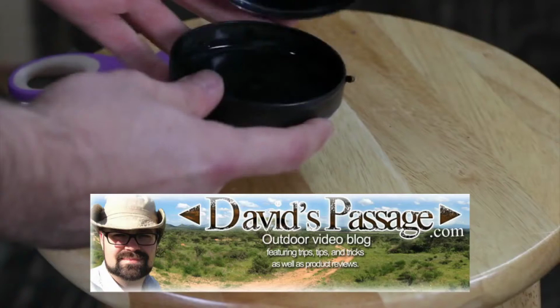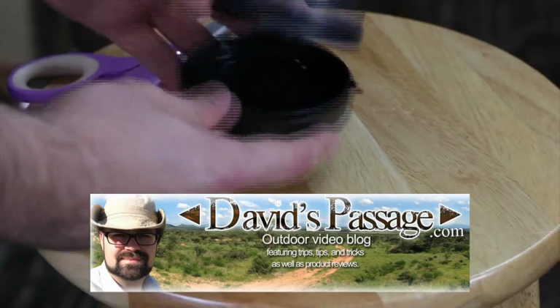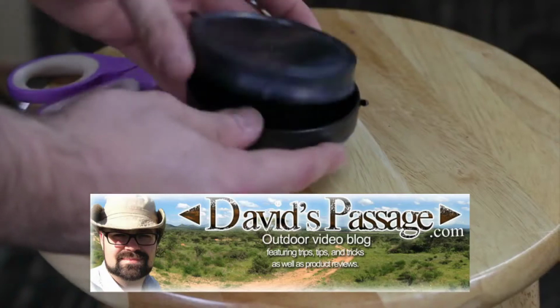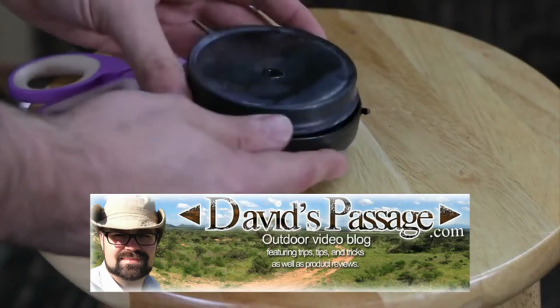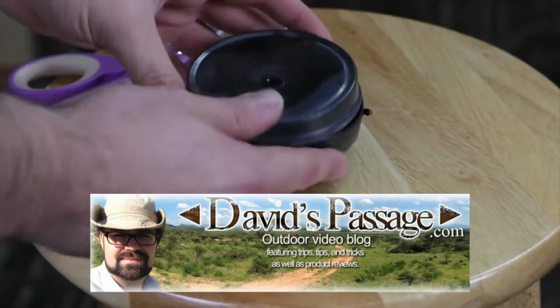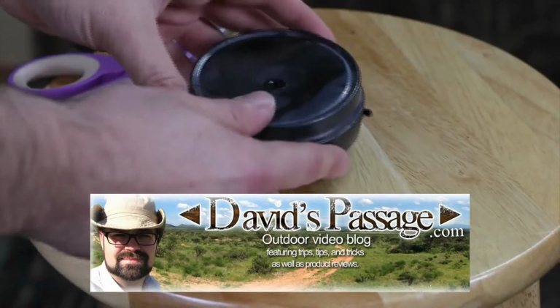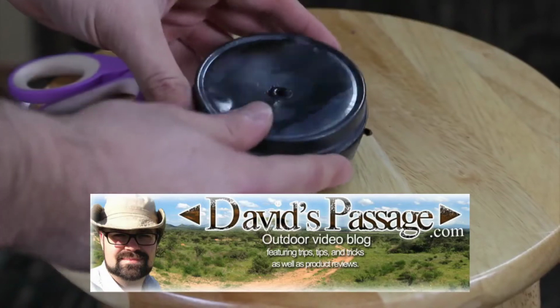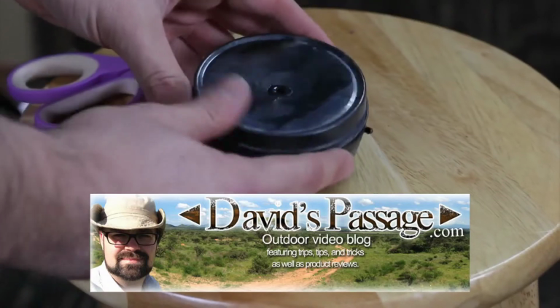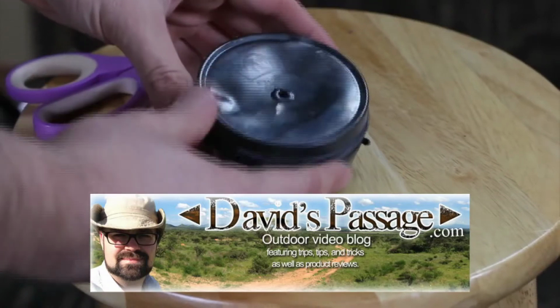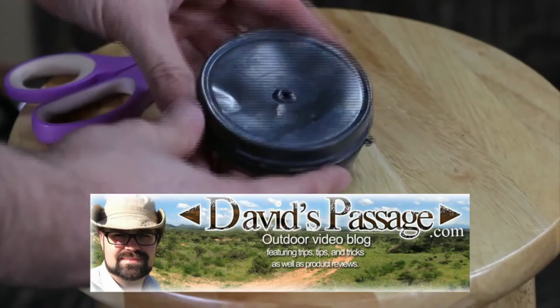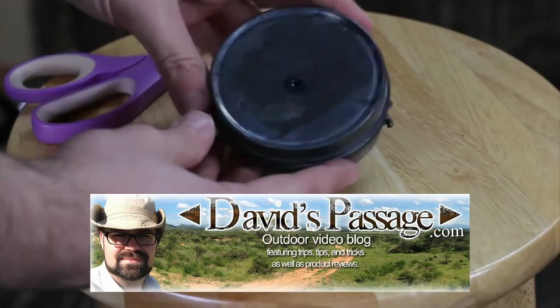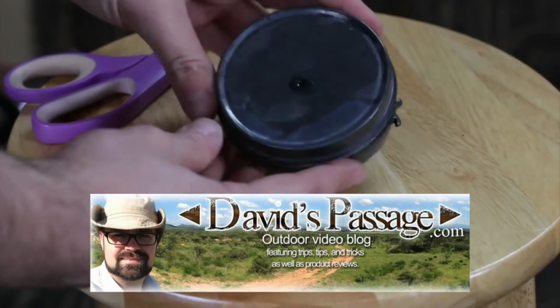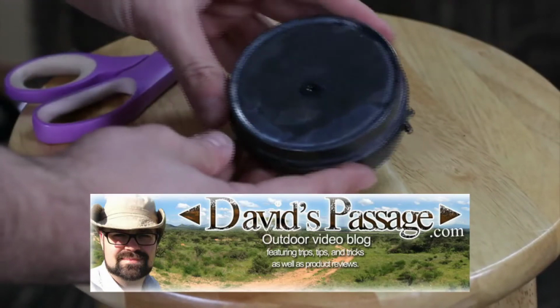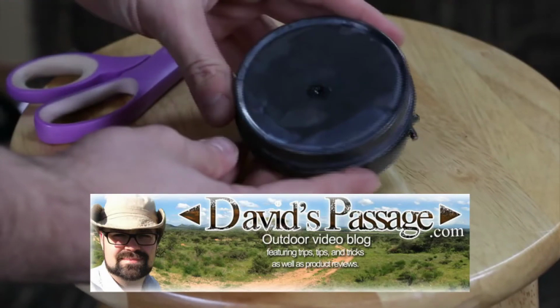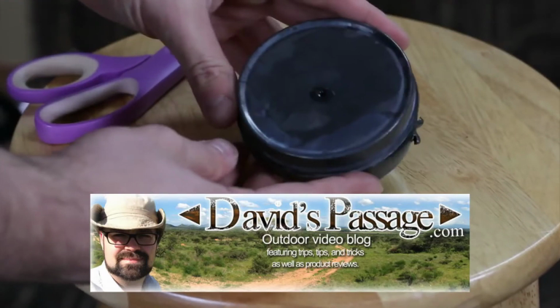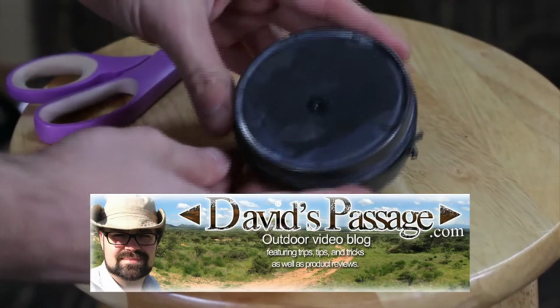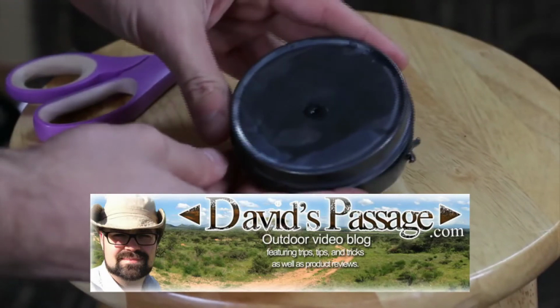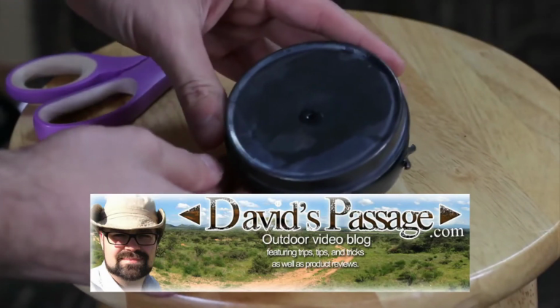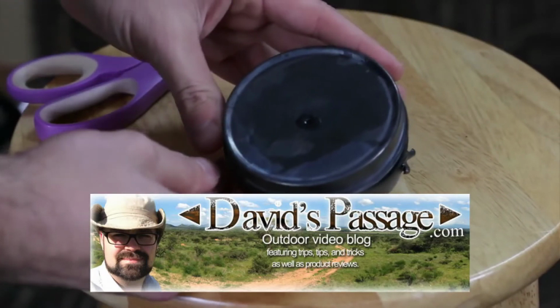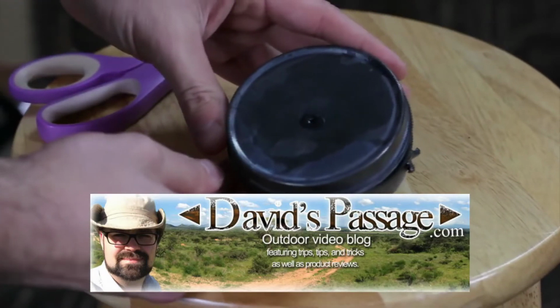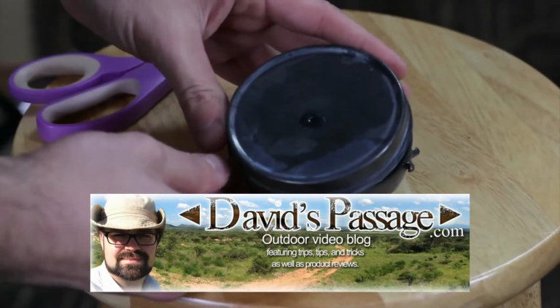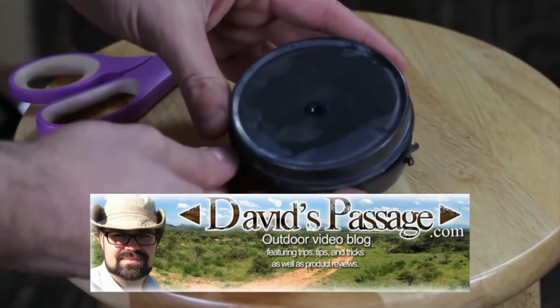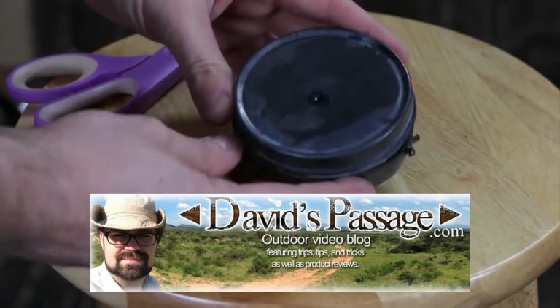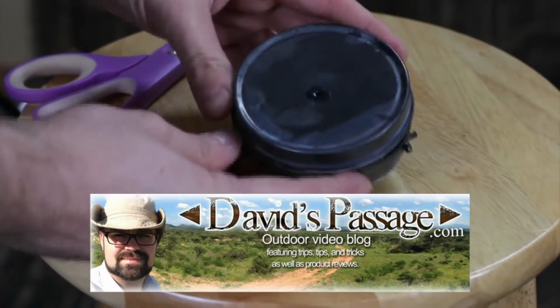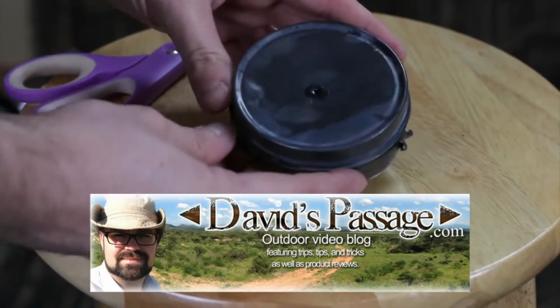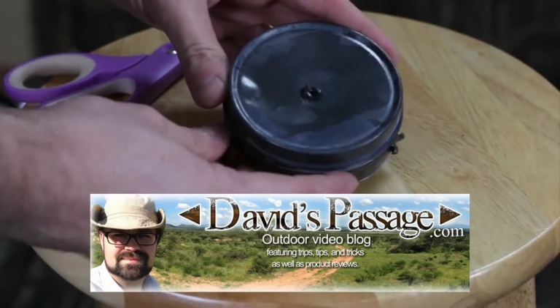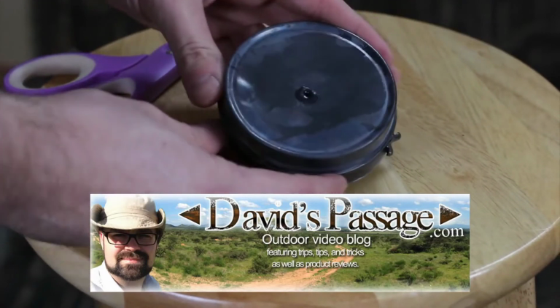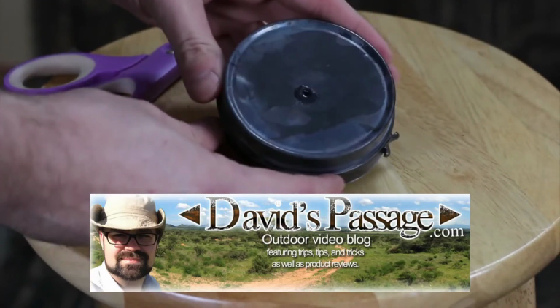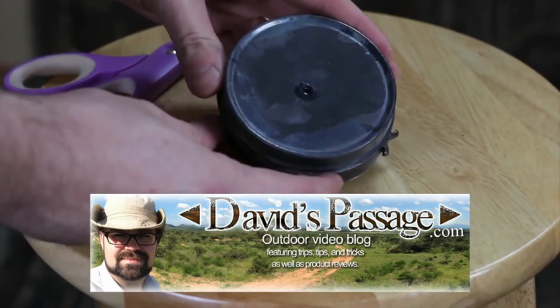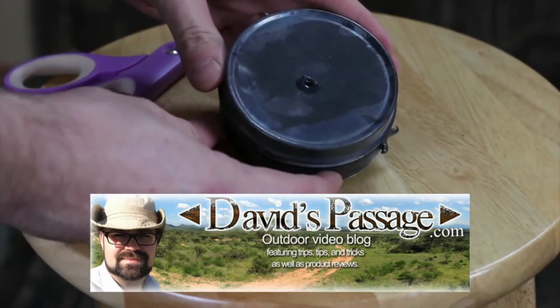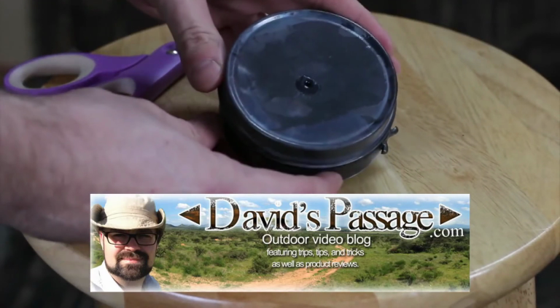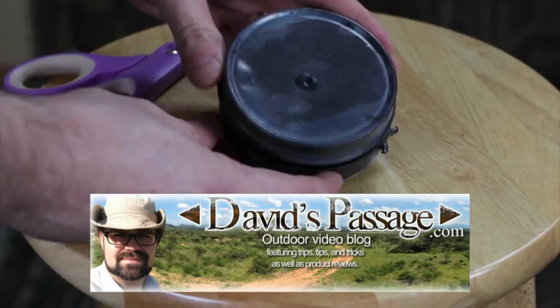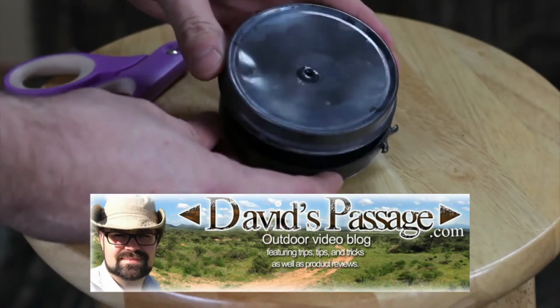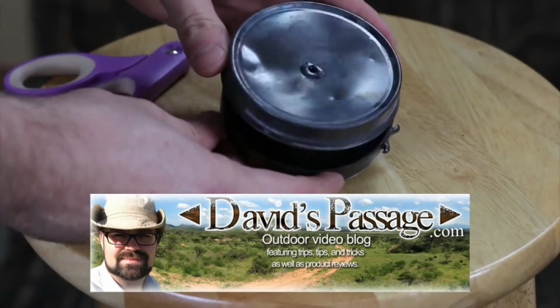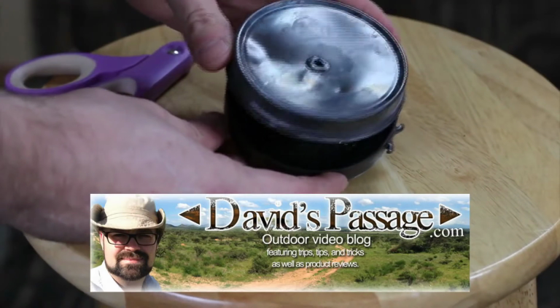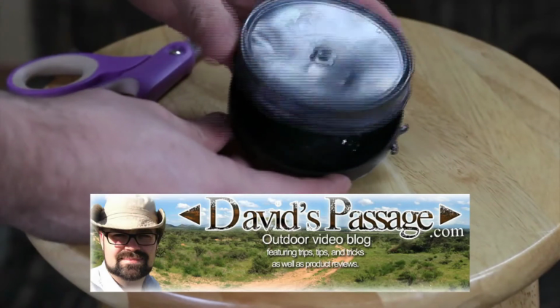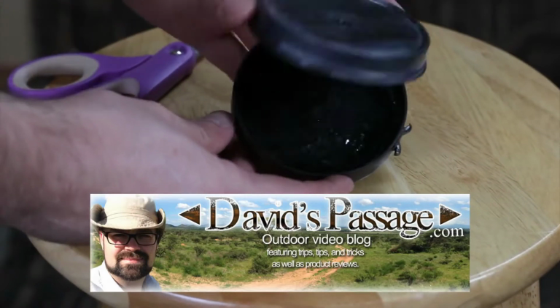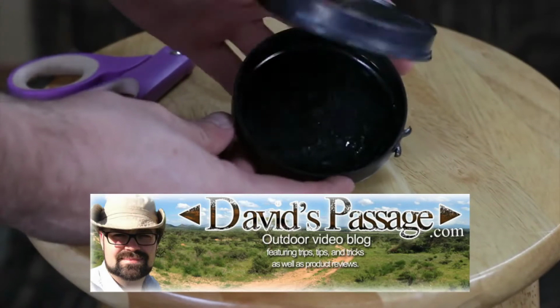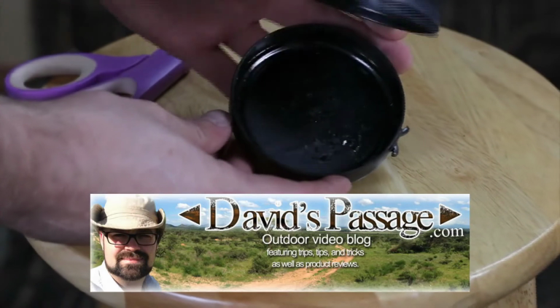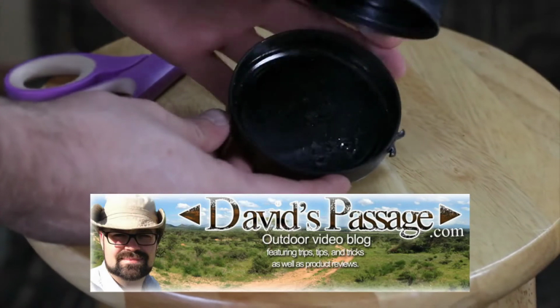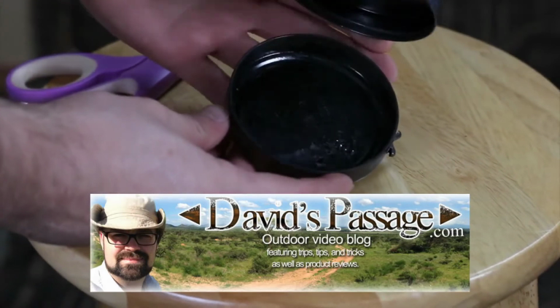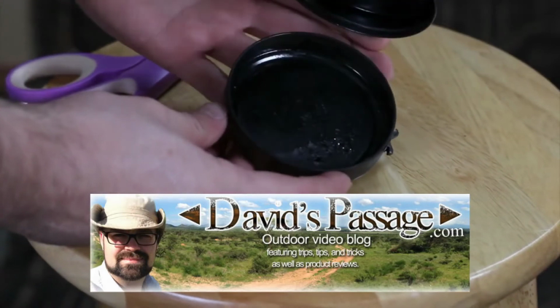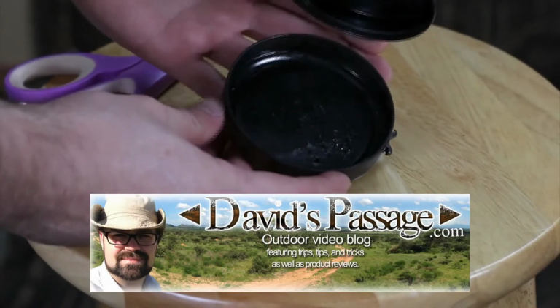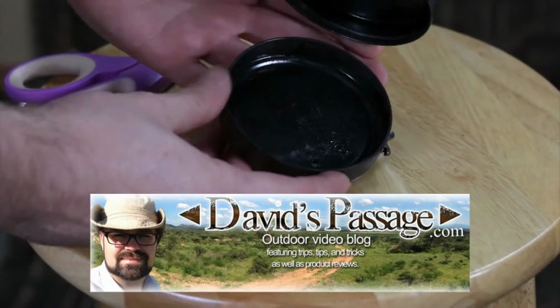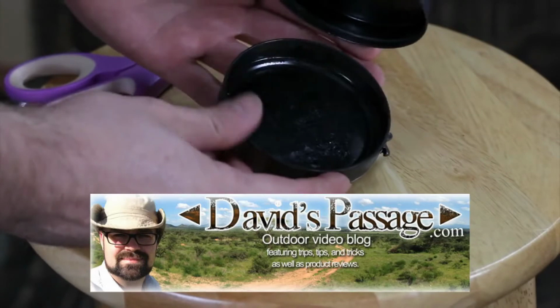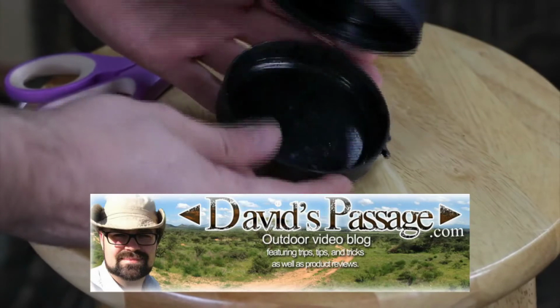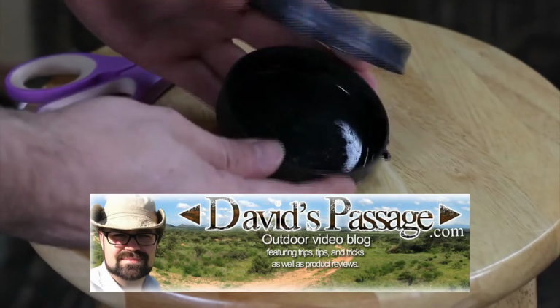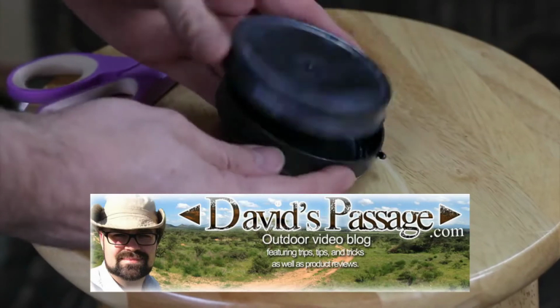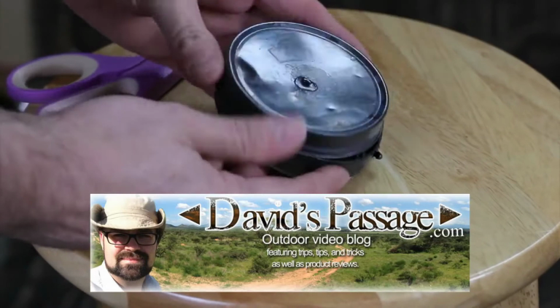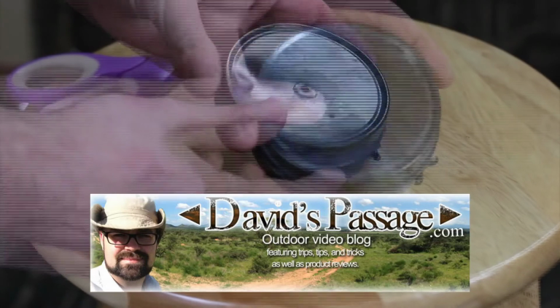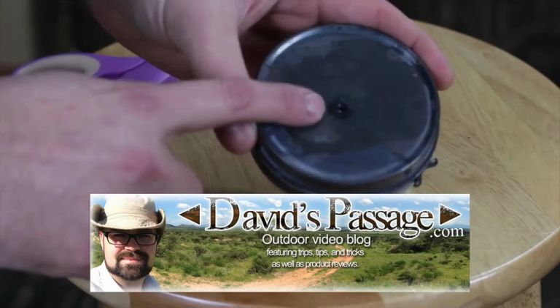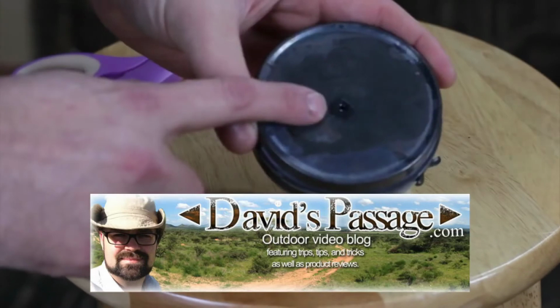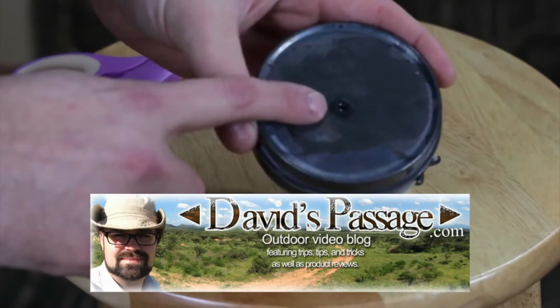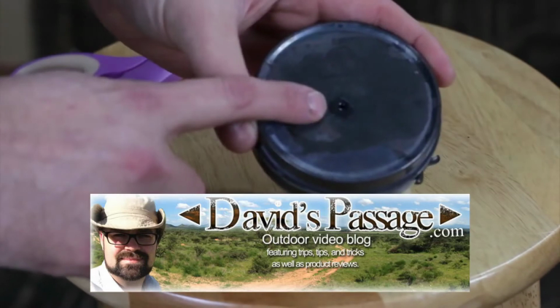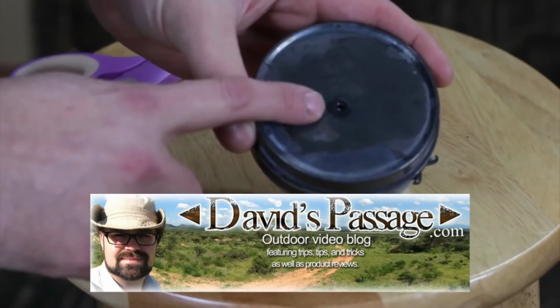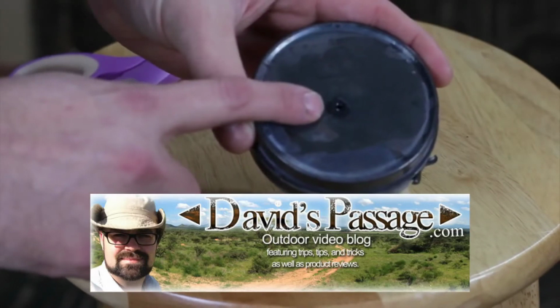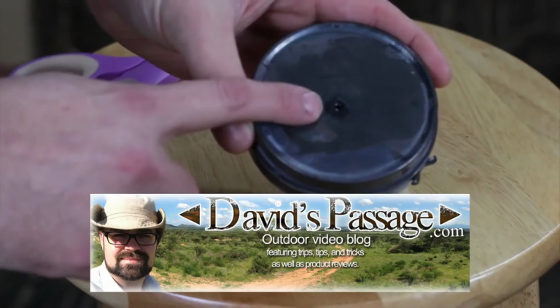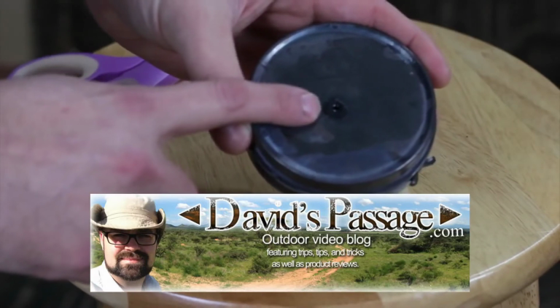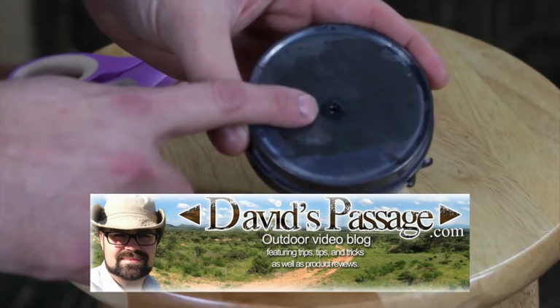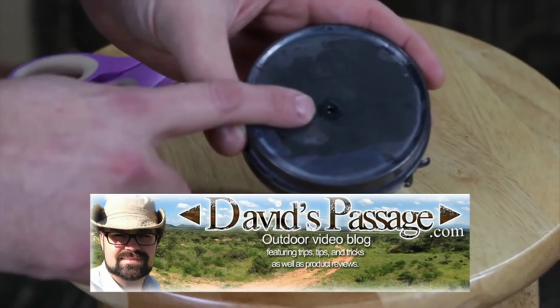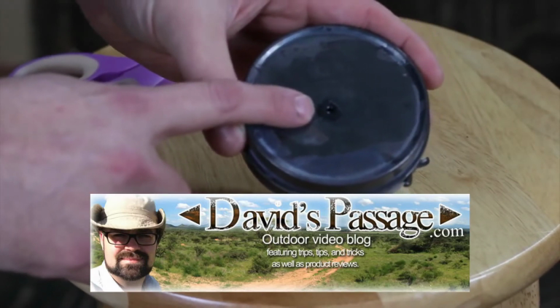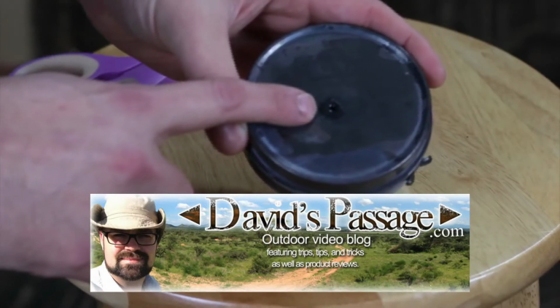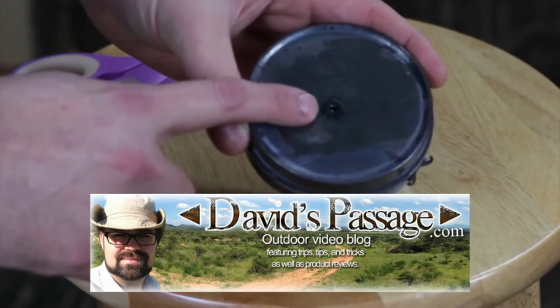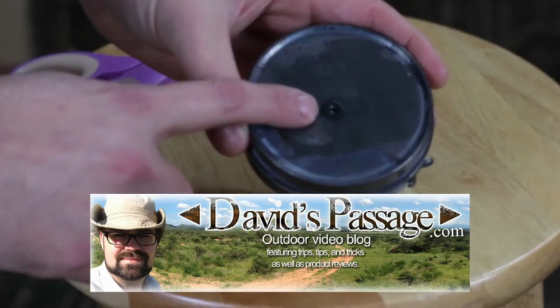First of all, you're going to need a tin to do this with. This is just an old mink oil tin. Poke a little bitty hole in that tin.